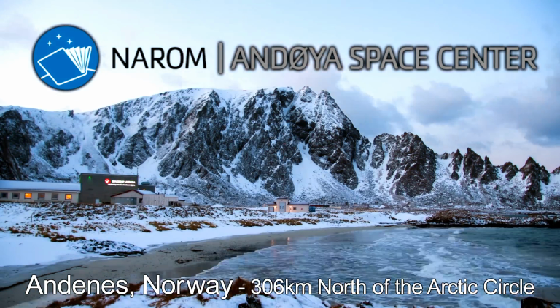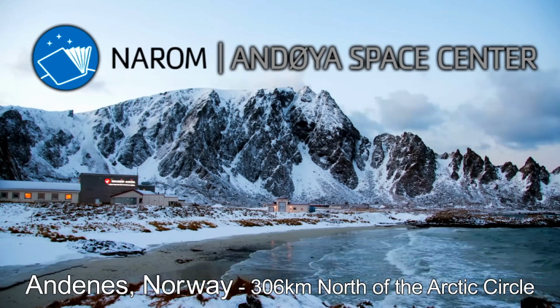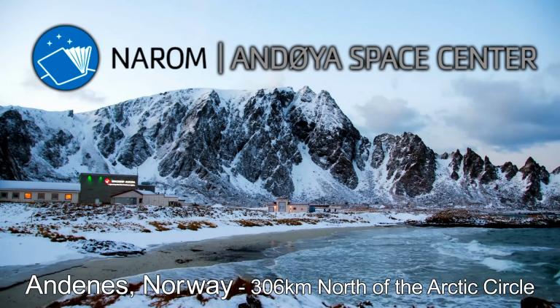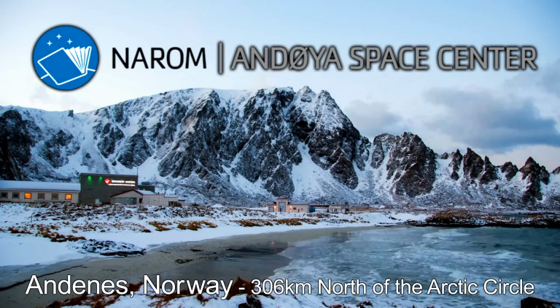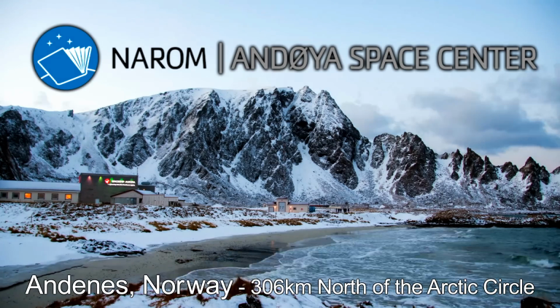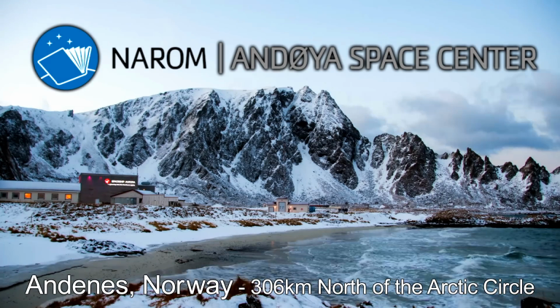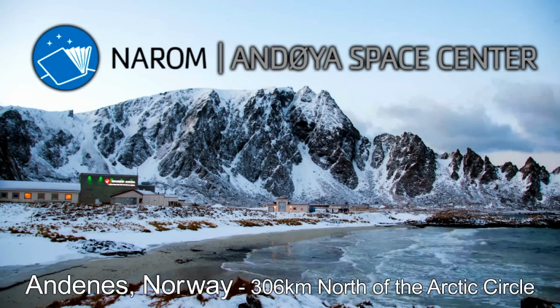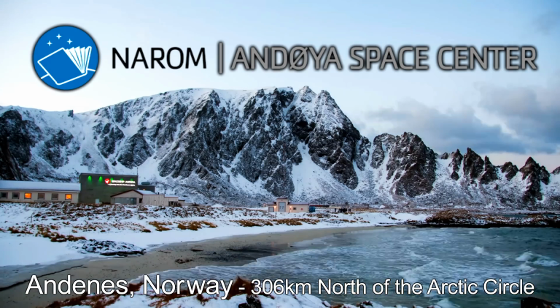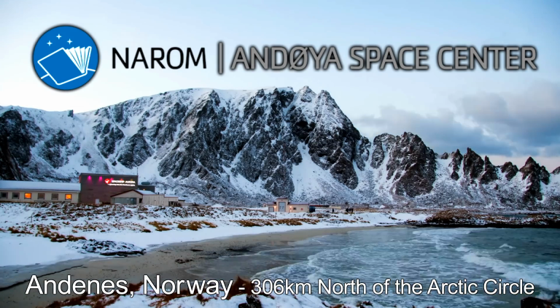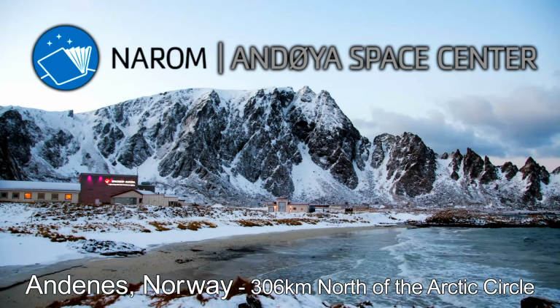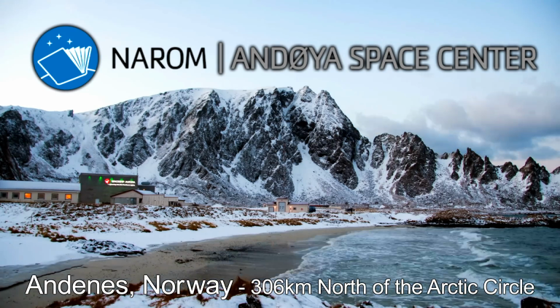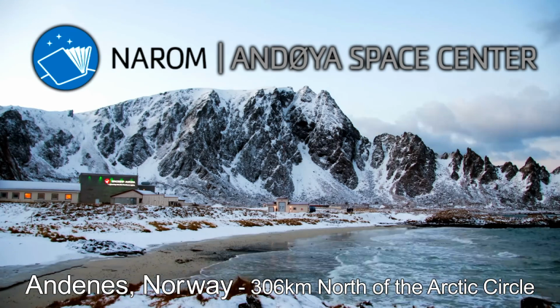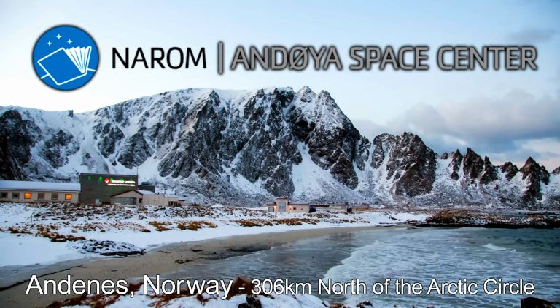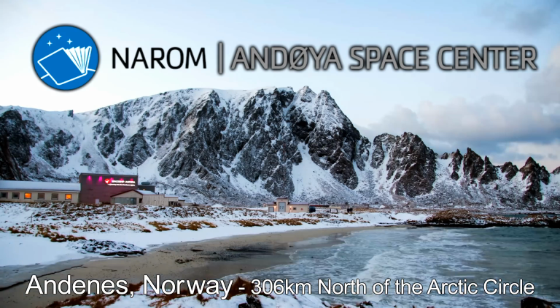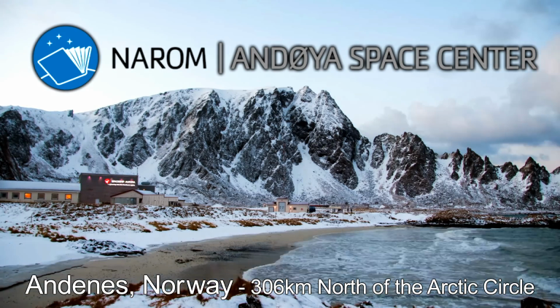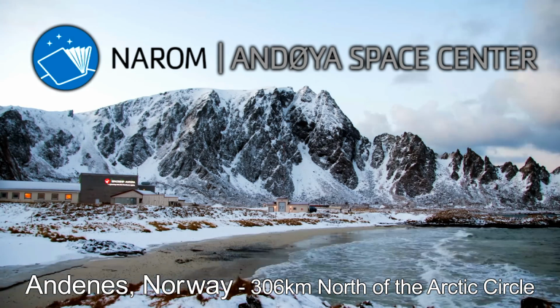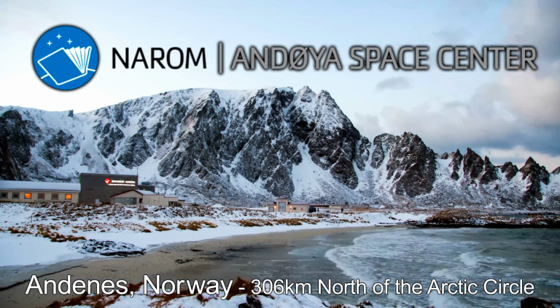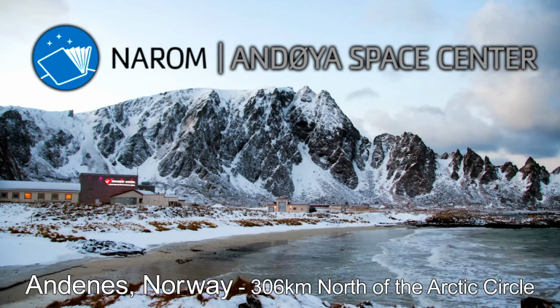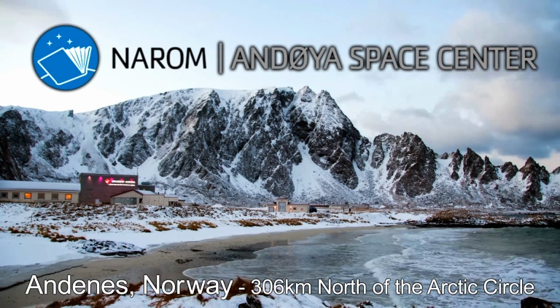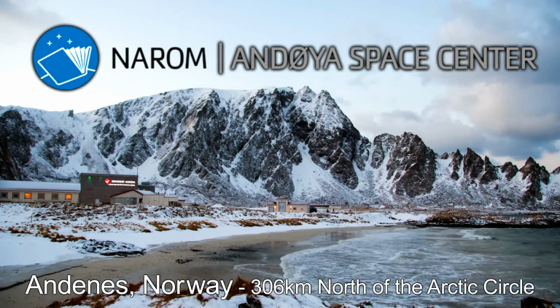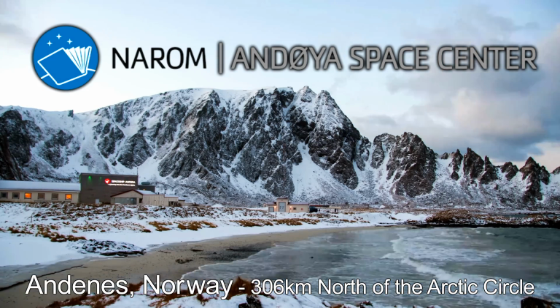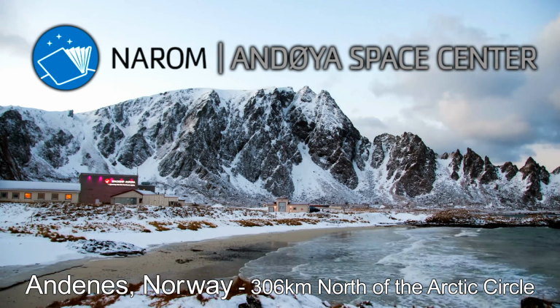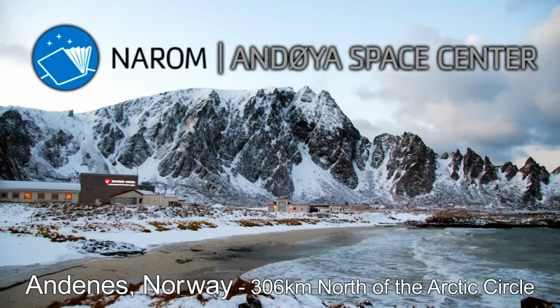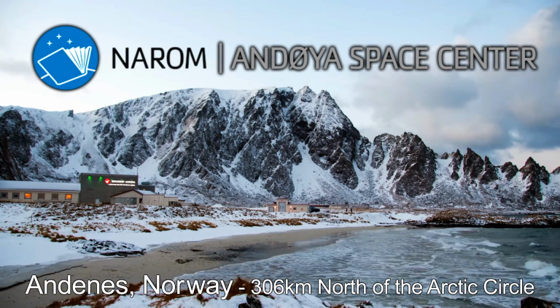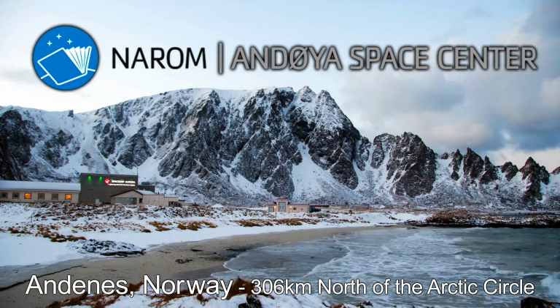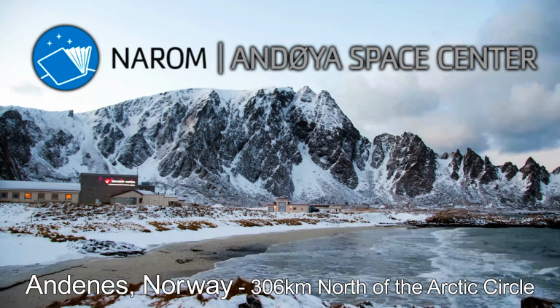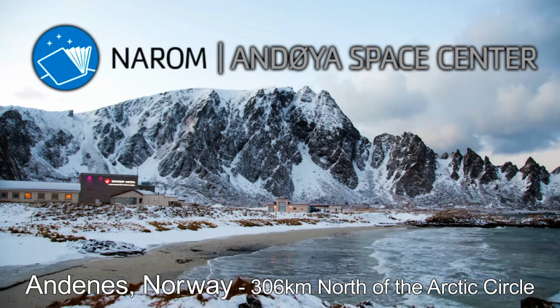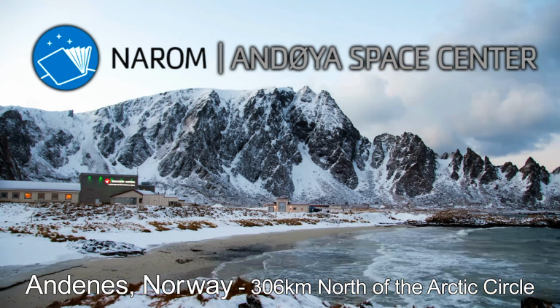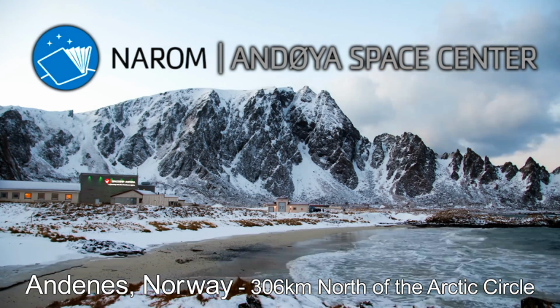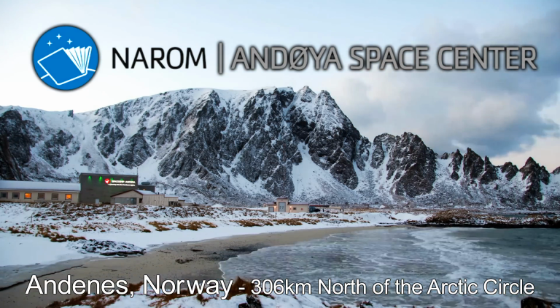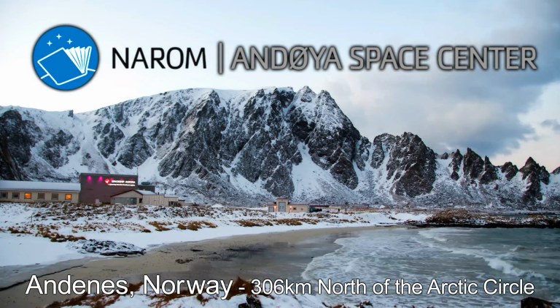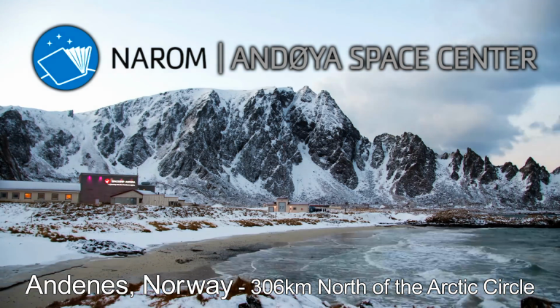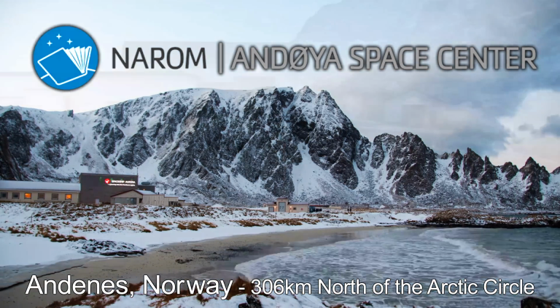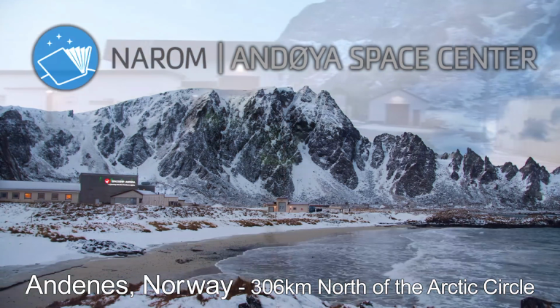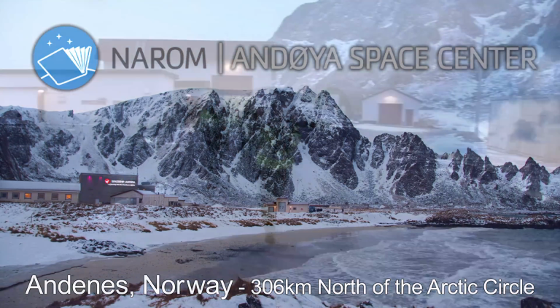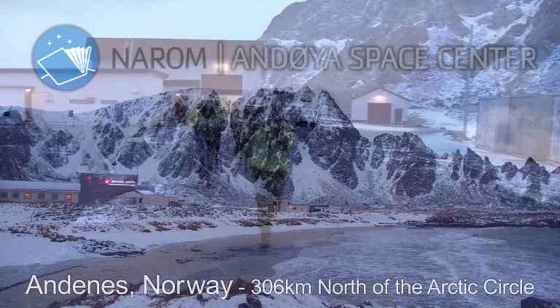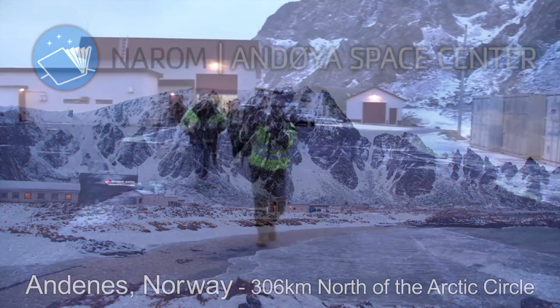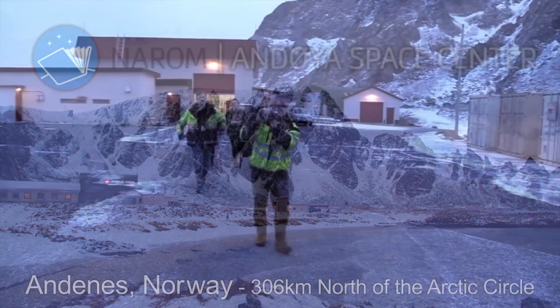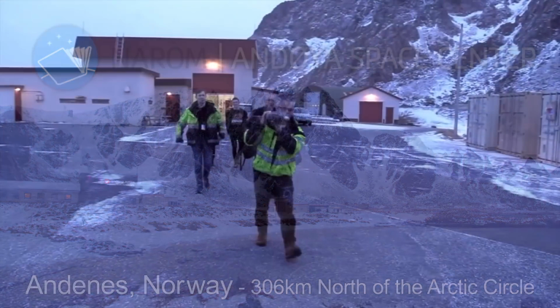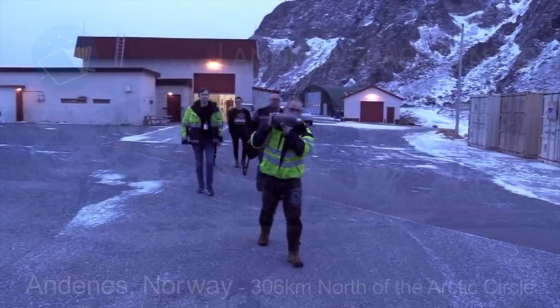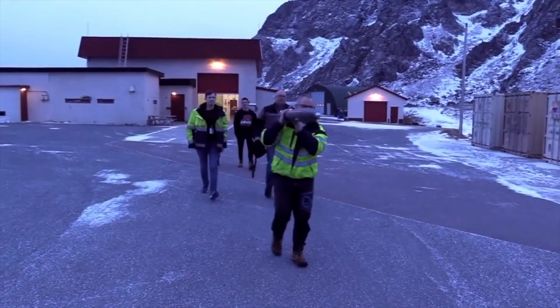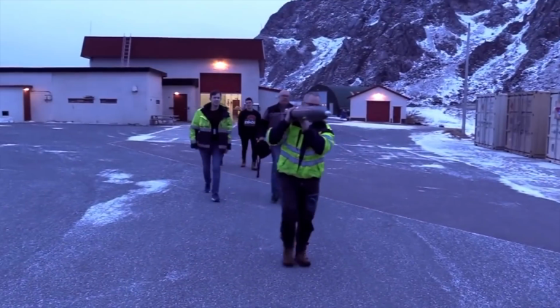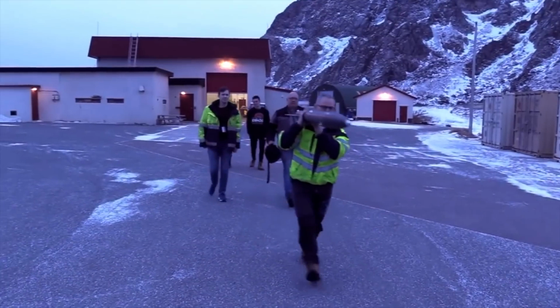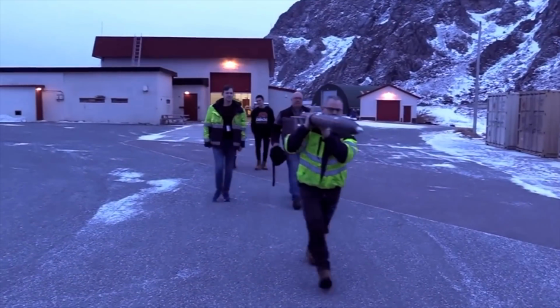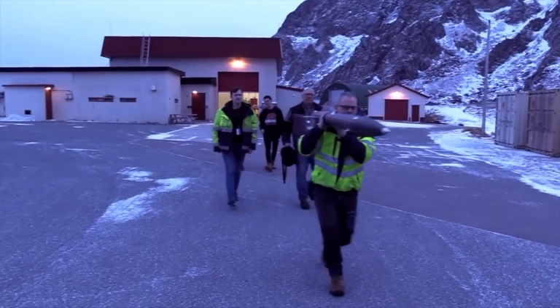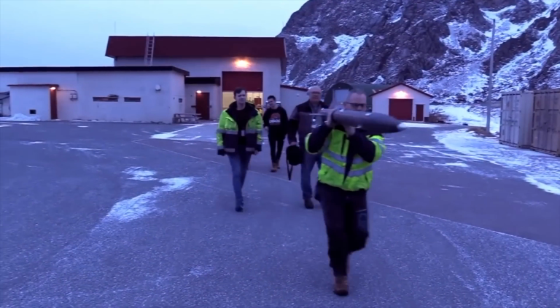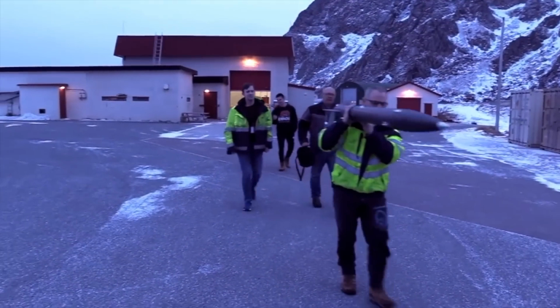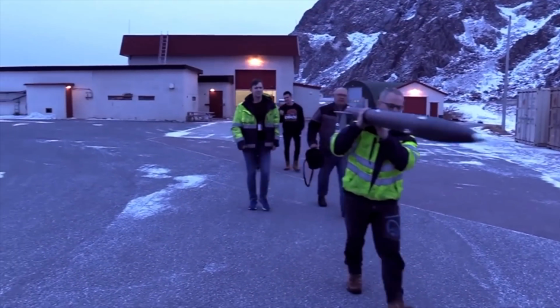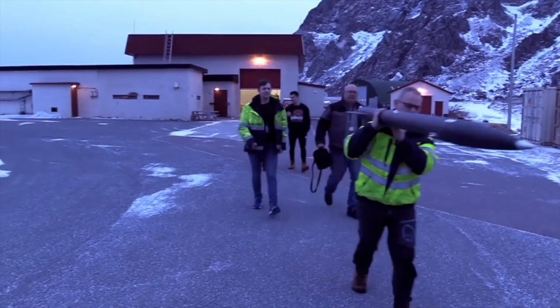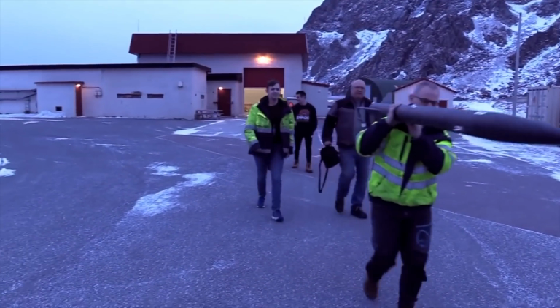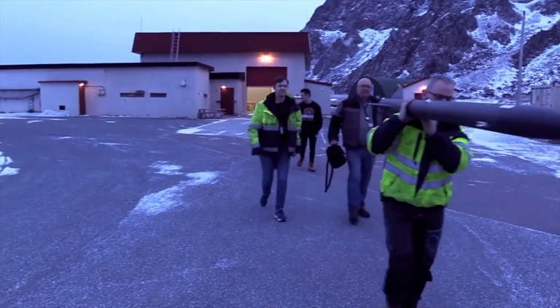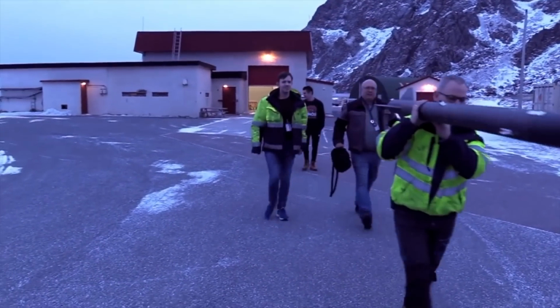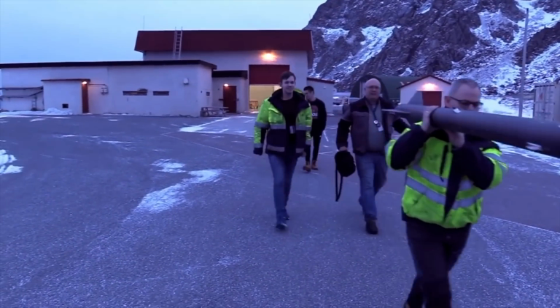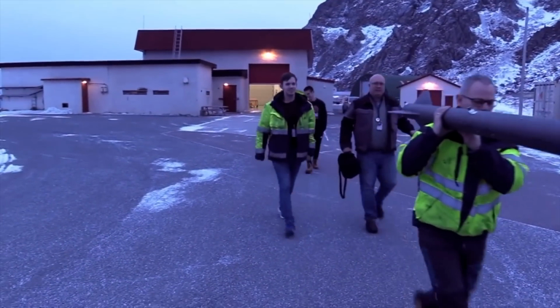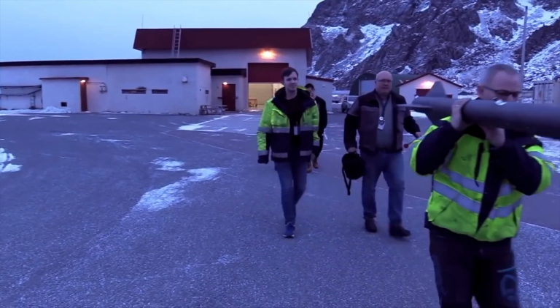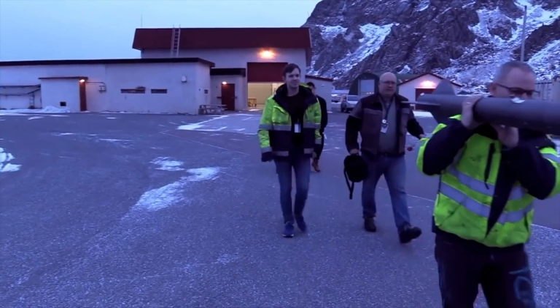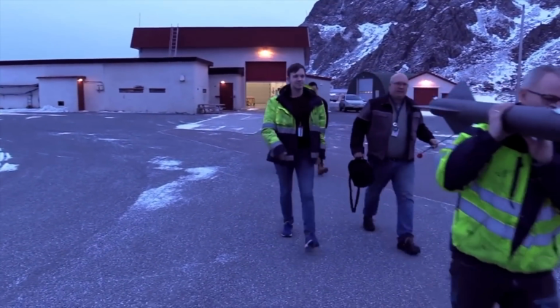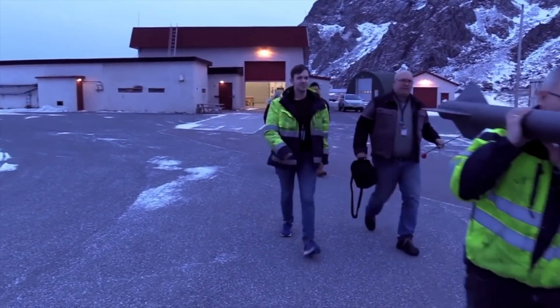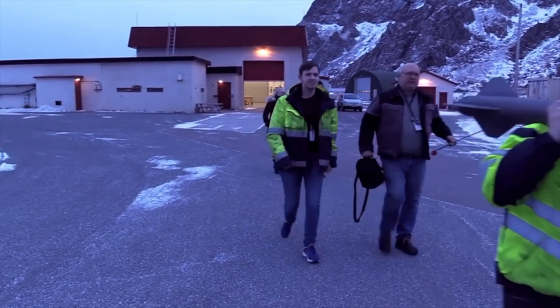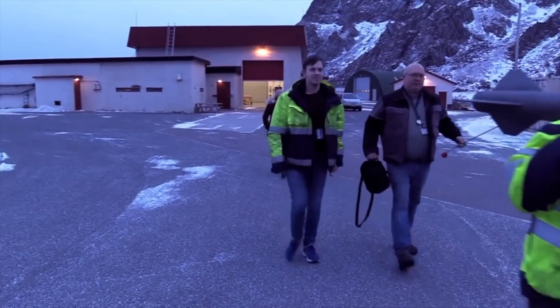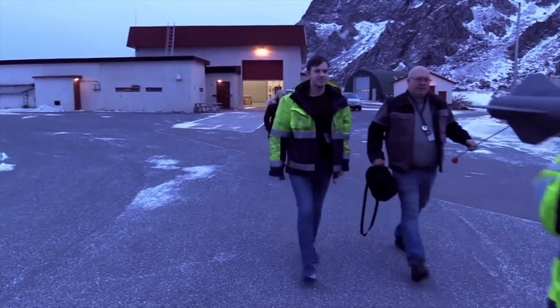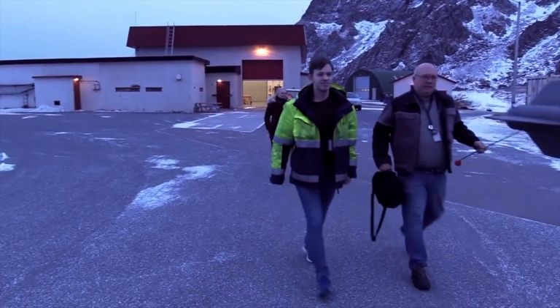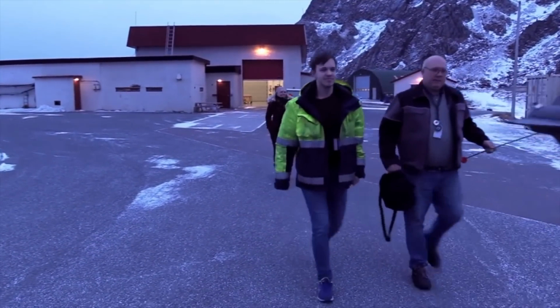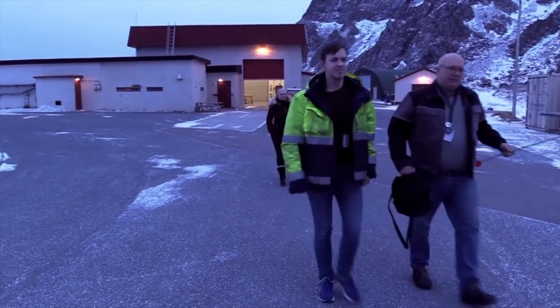This is Range Control, pad supervisor. Please bring one rocket and payload to launch pad and elevate the launcher to nominal settings.